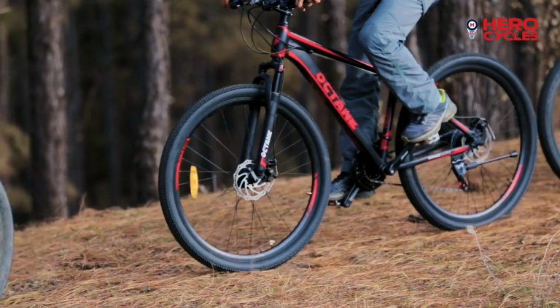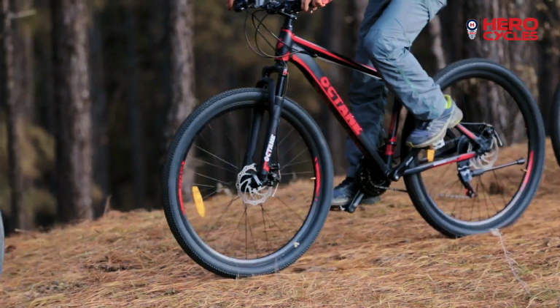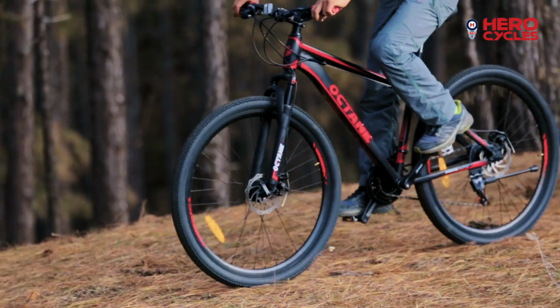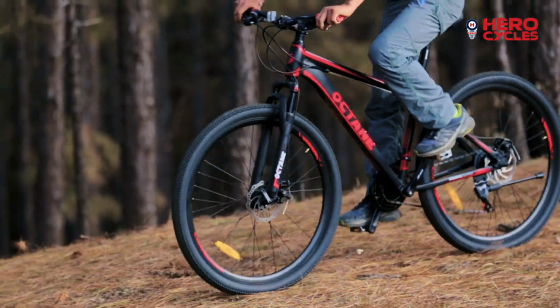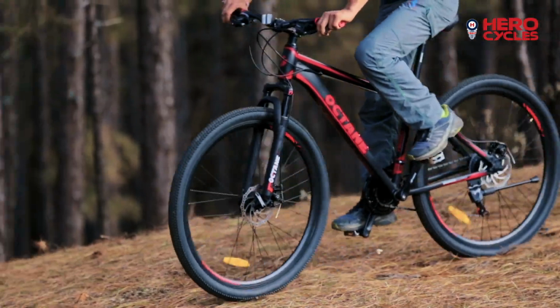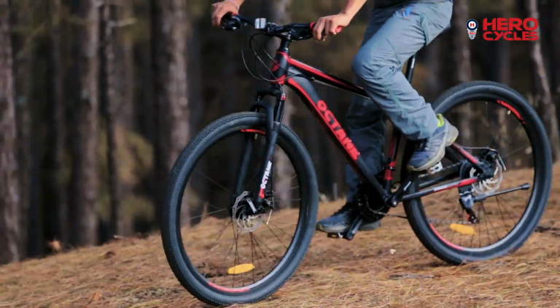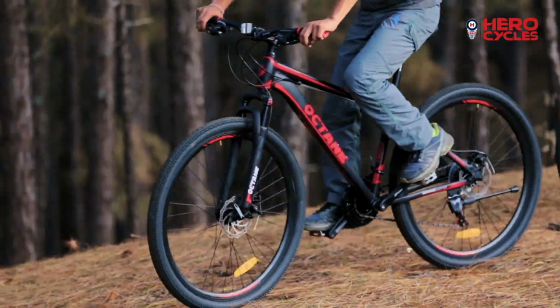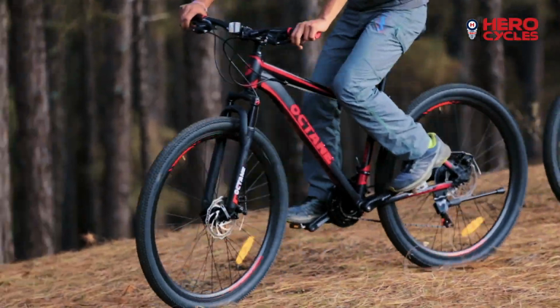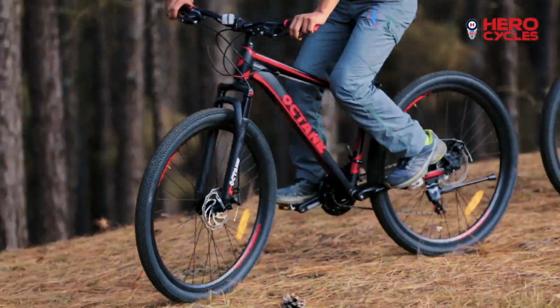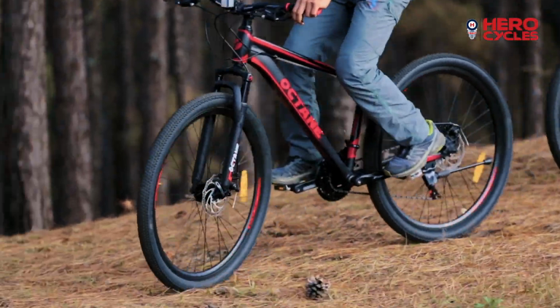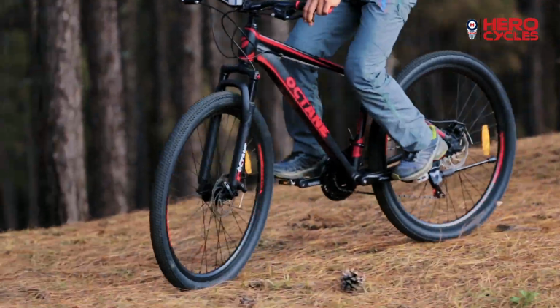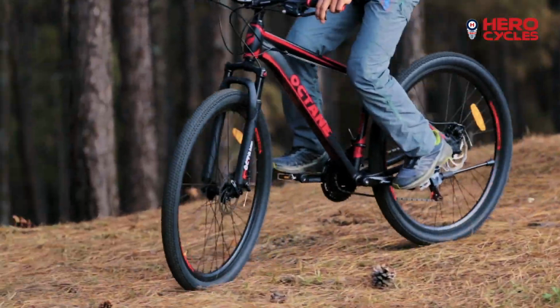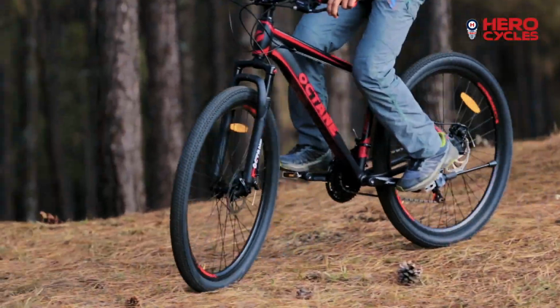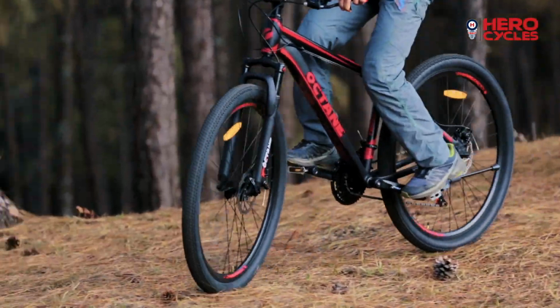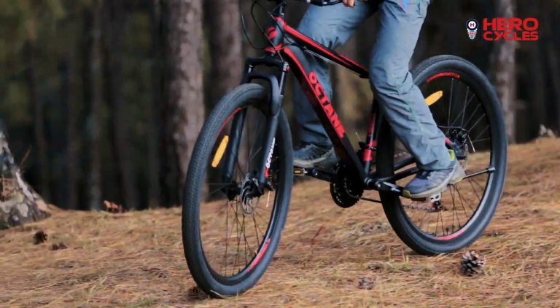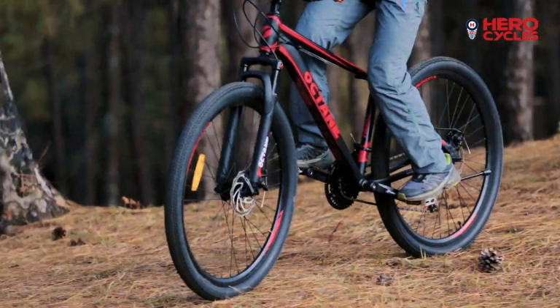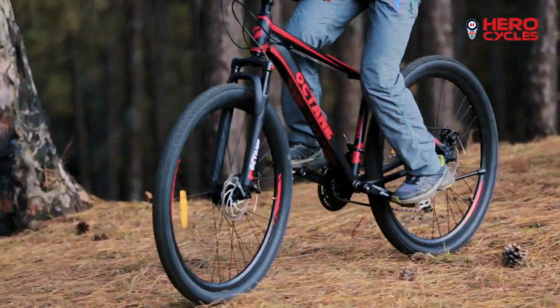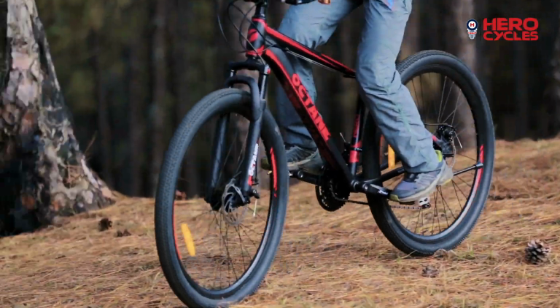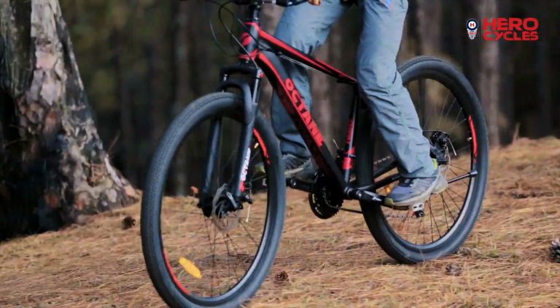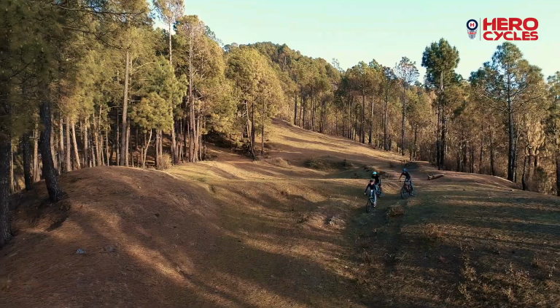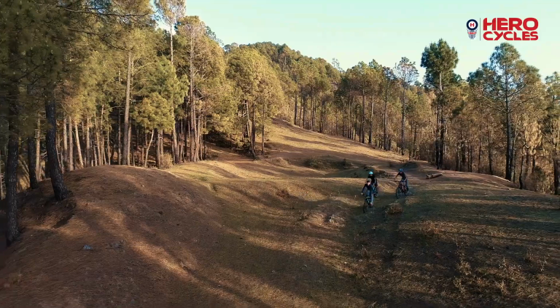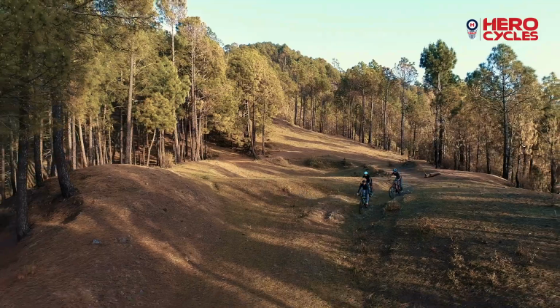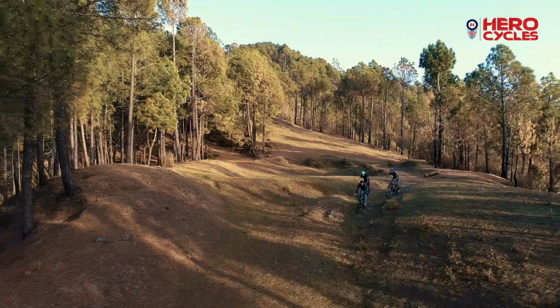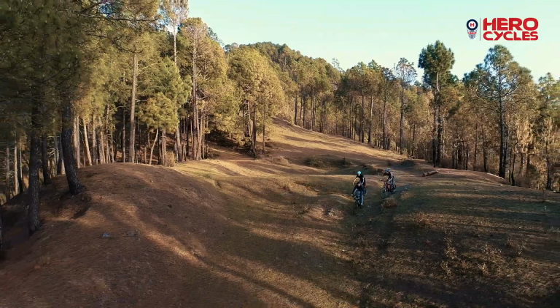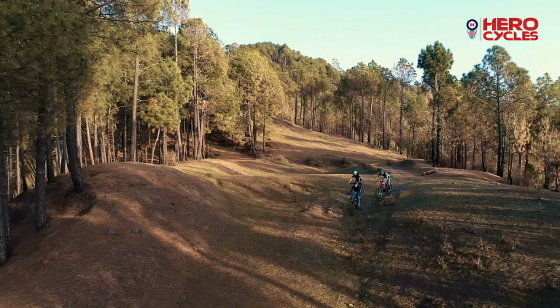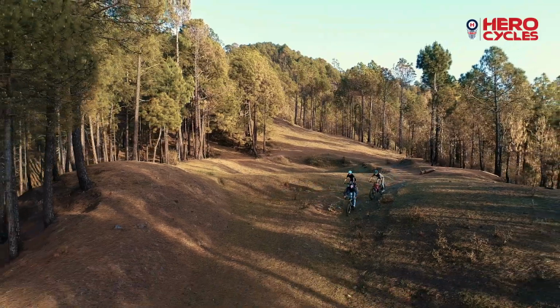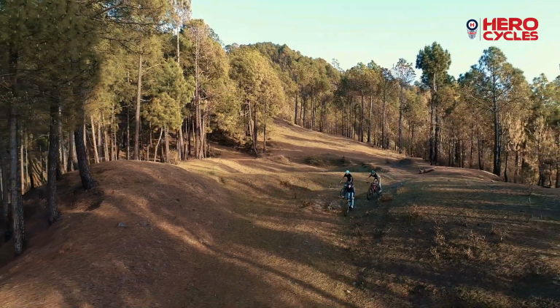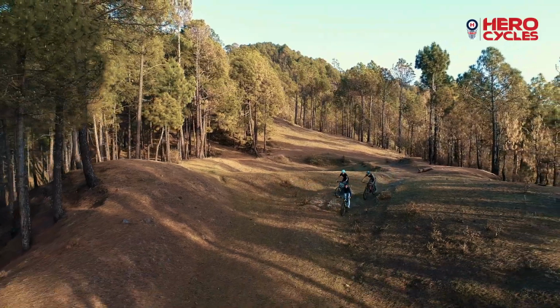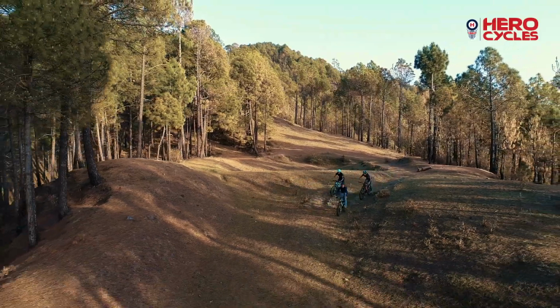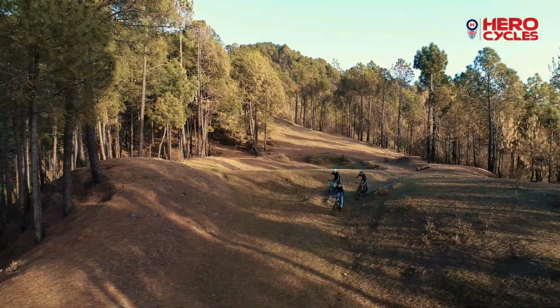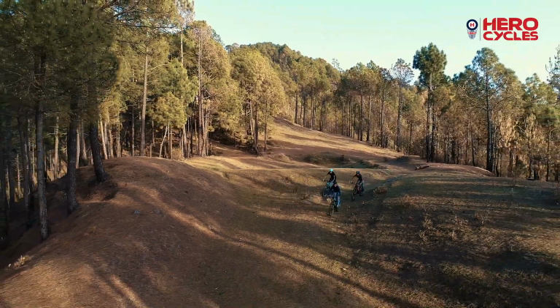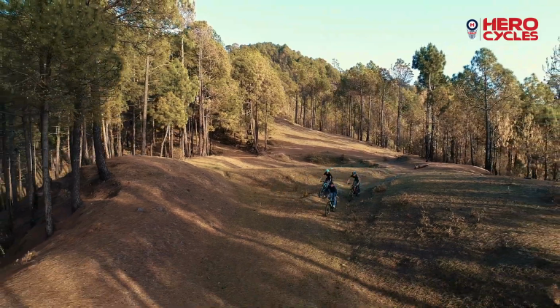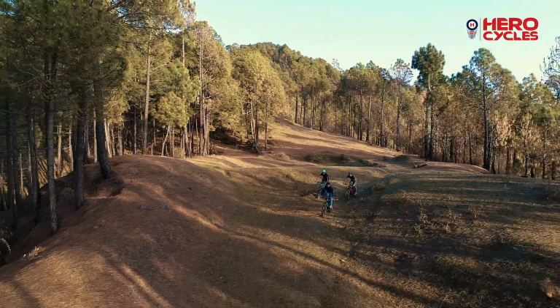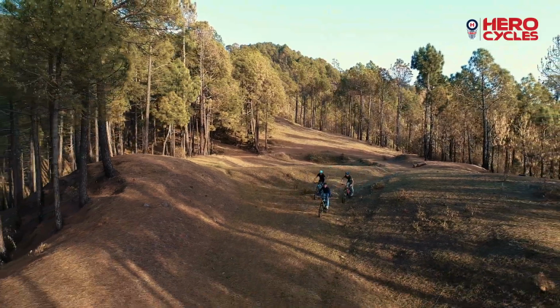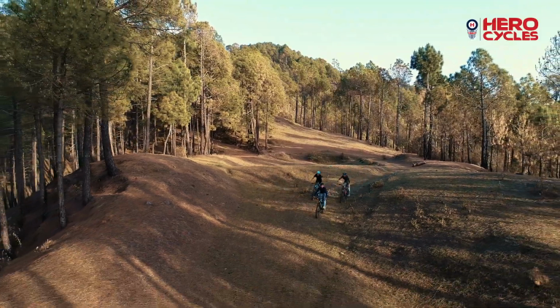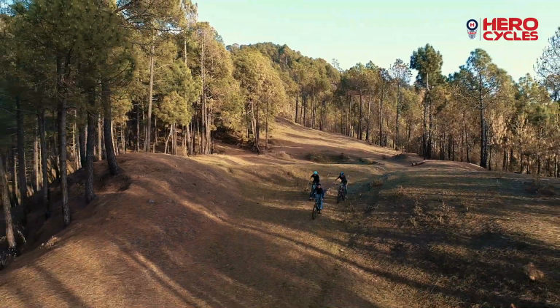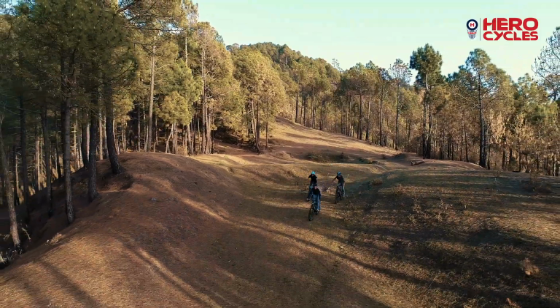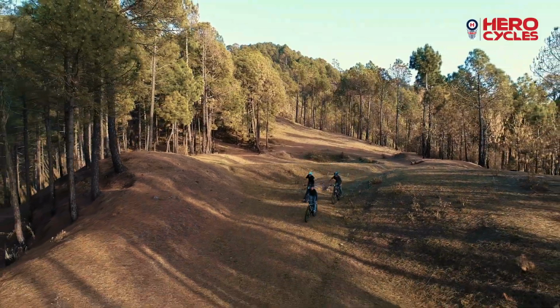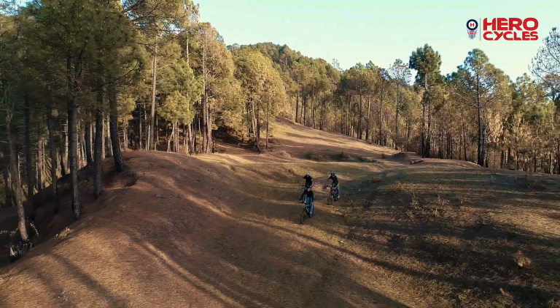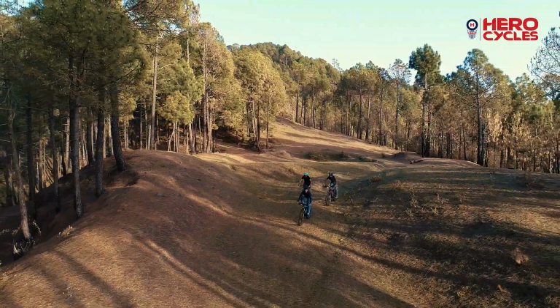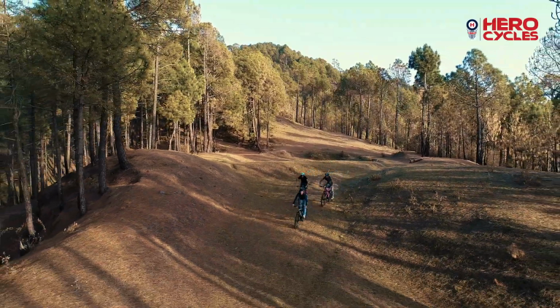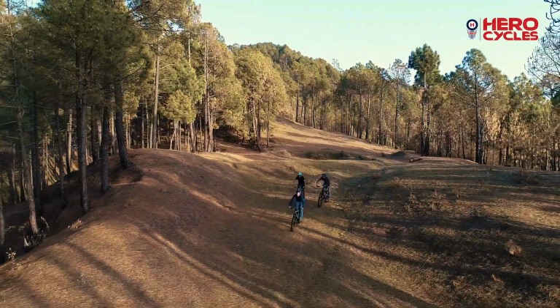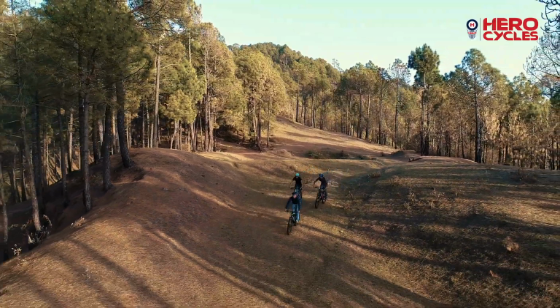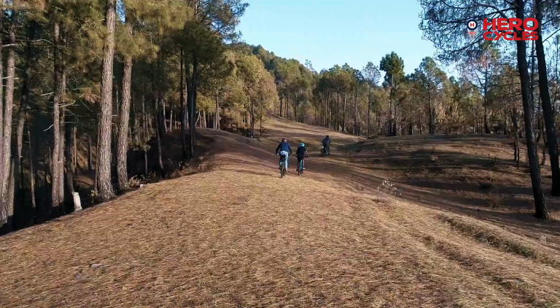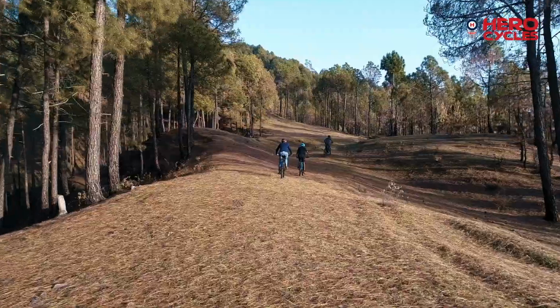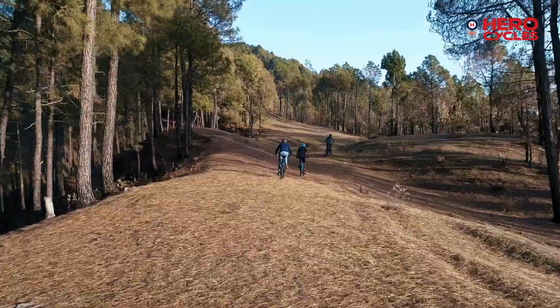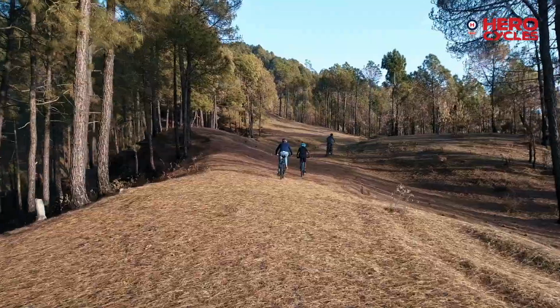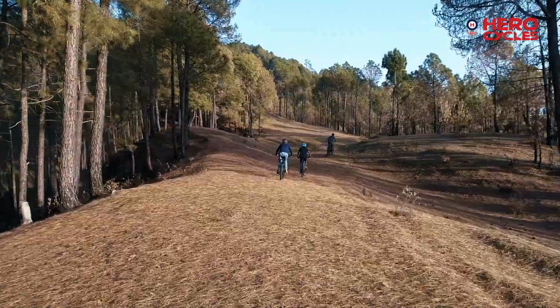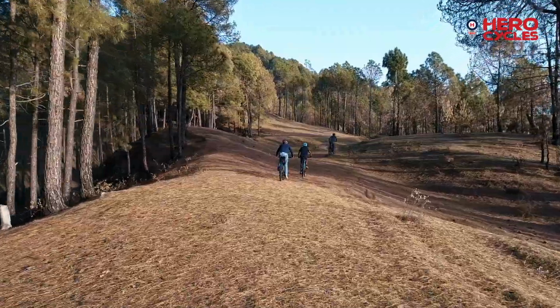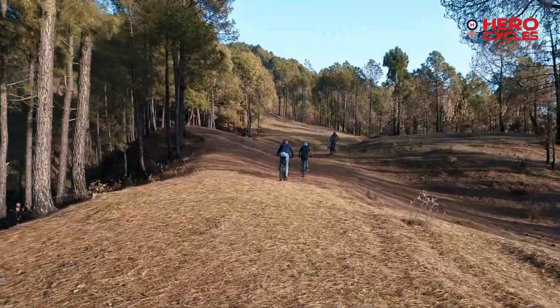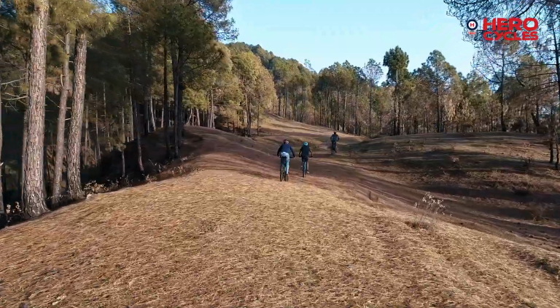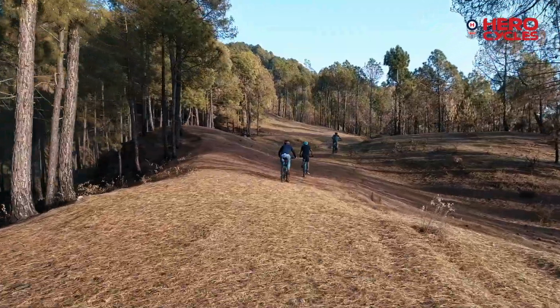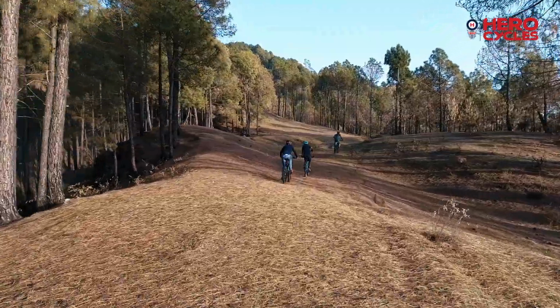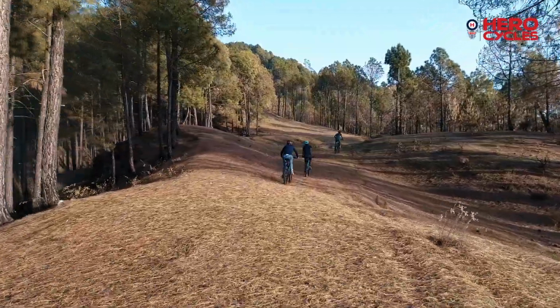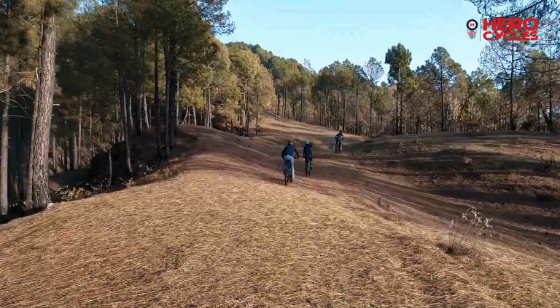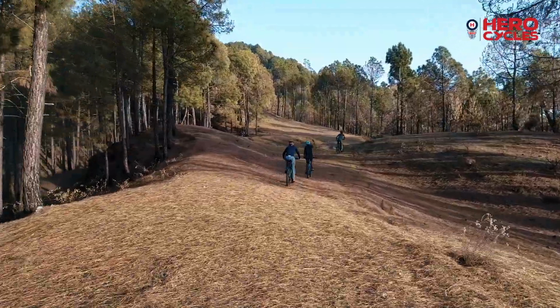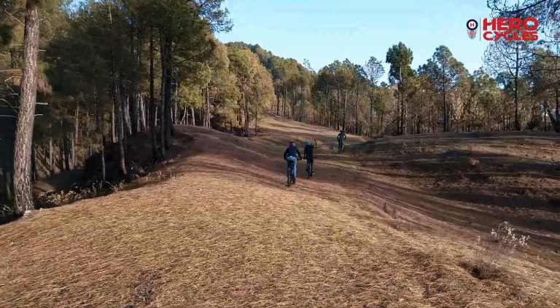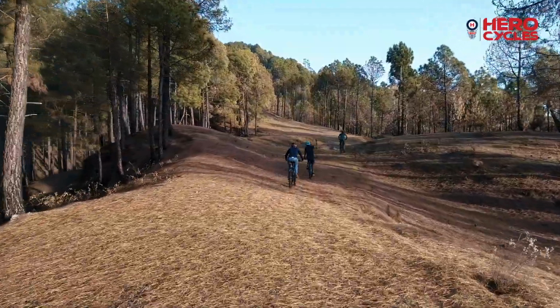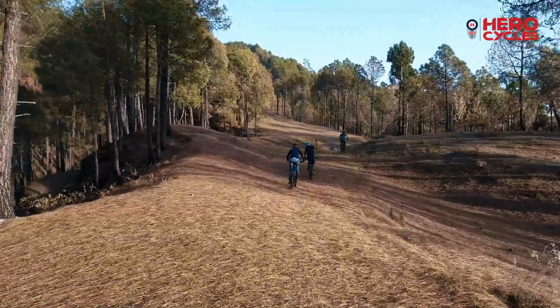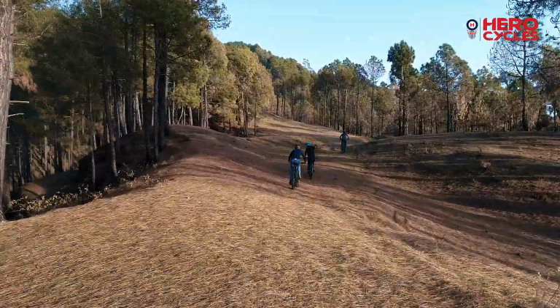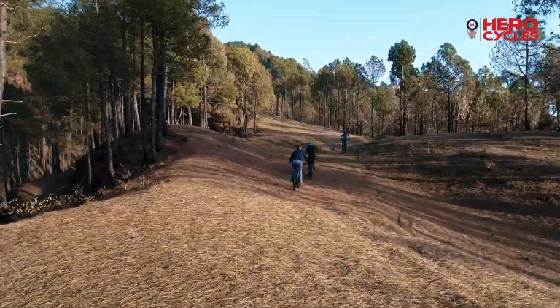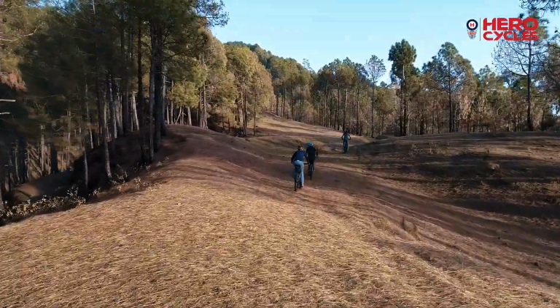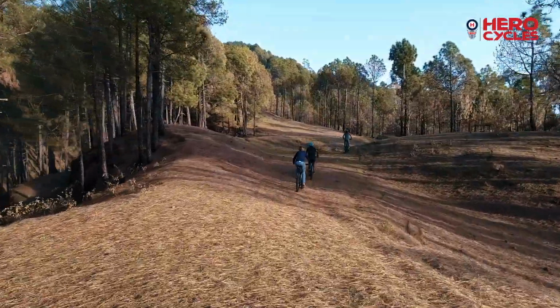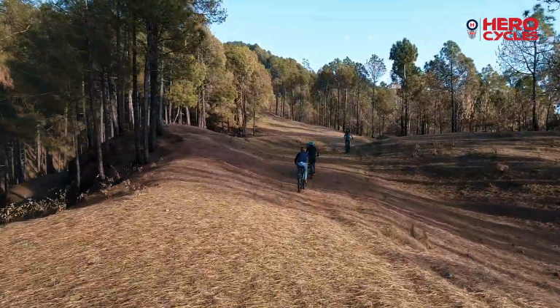This will be our entry into the performance segment, and in the next one or two years you will see some of the finest riders in India riding Octane bikes.